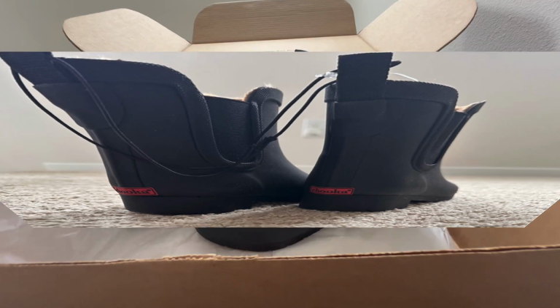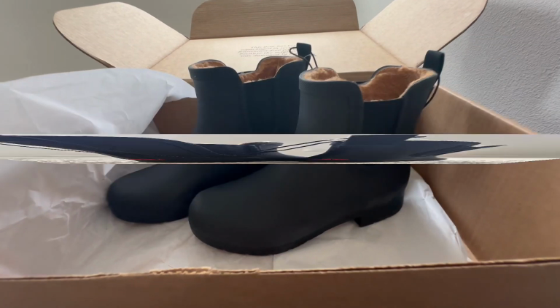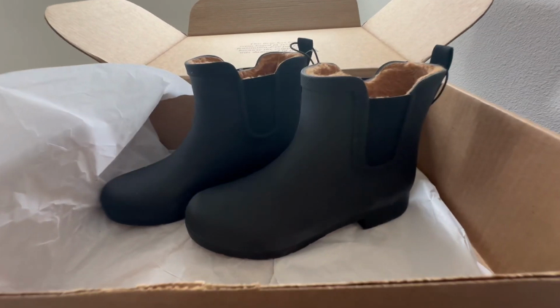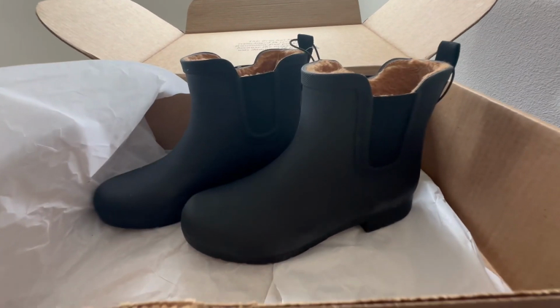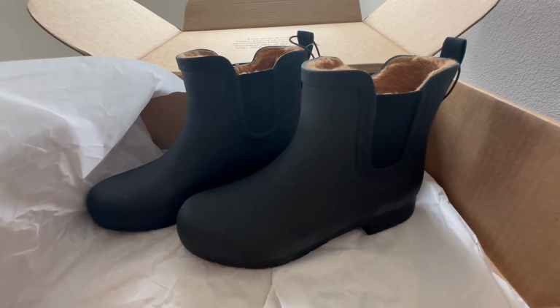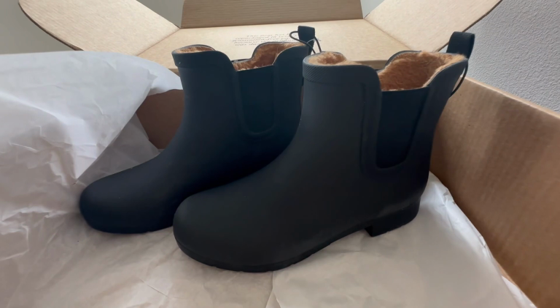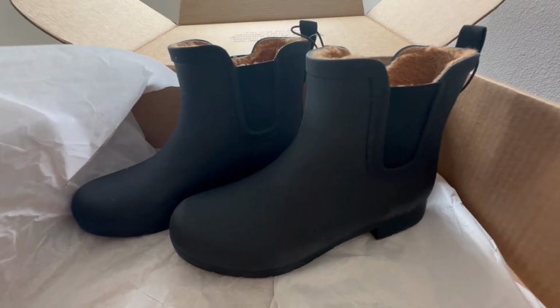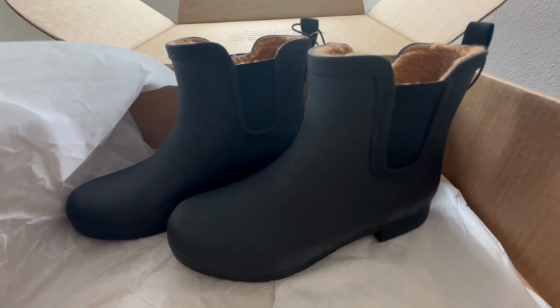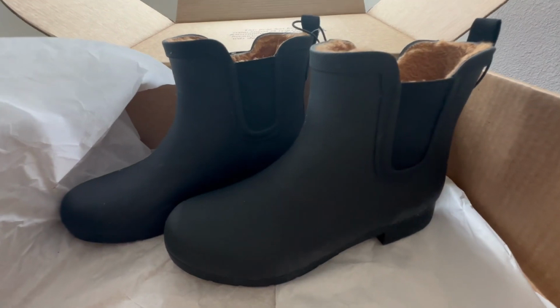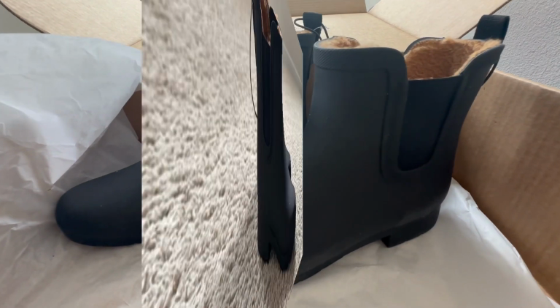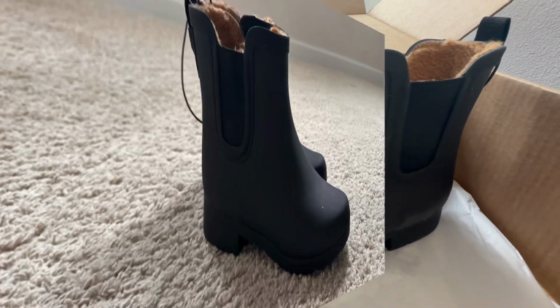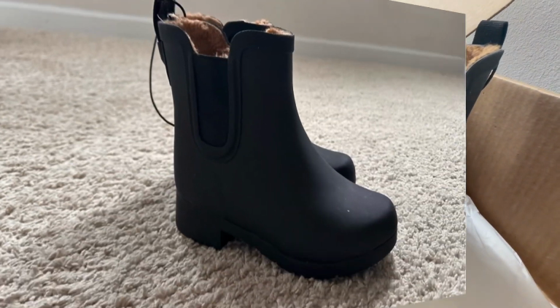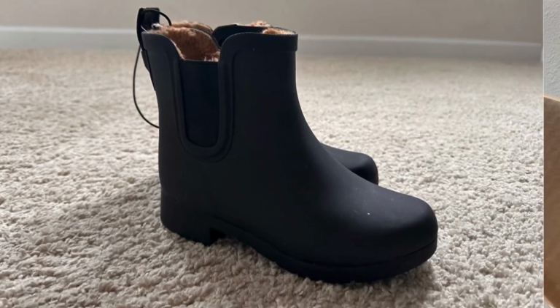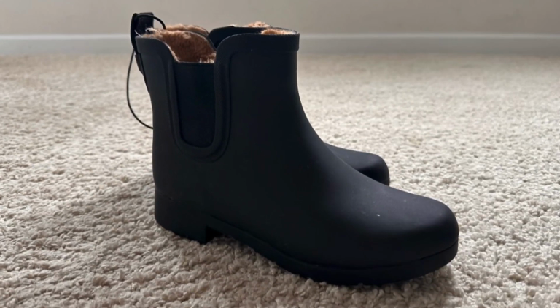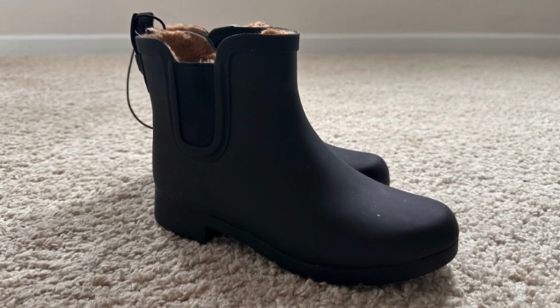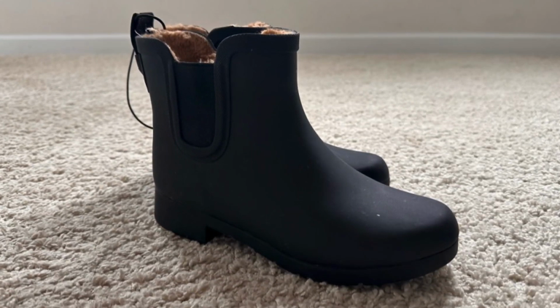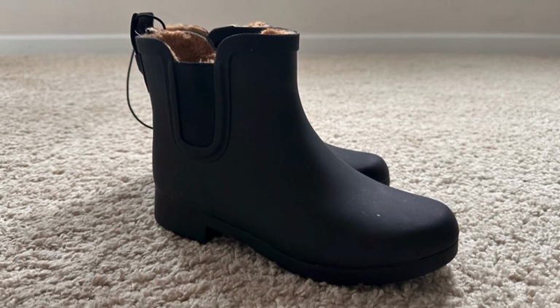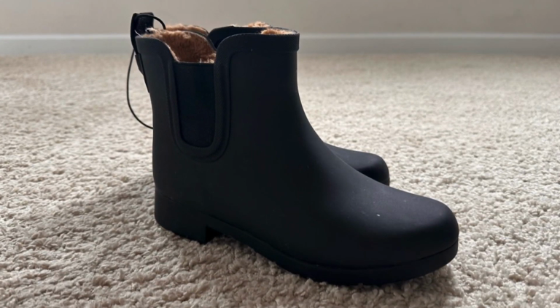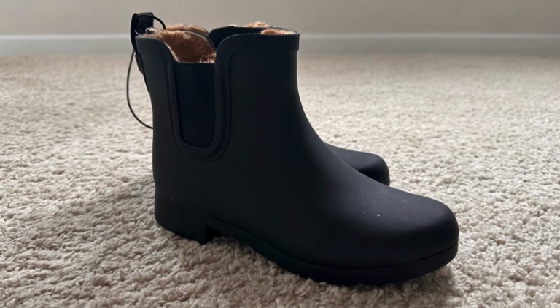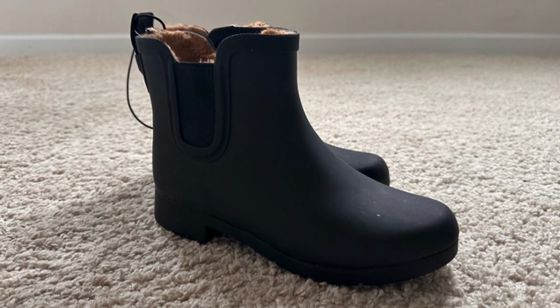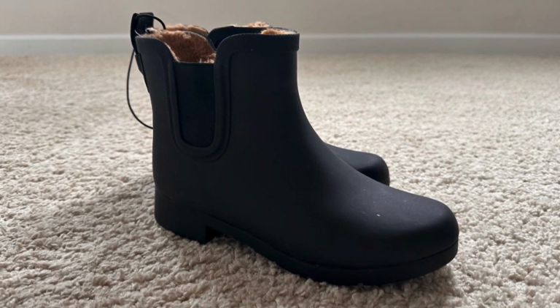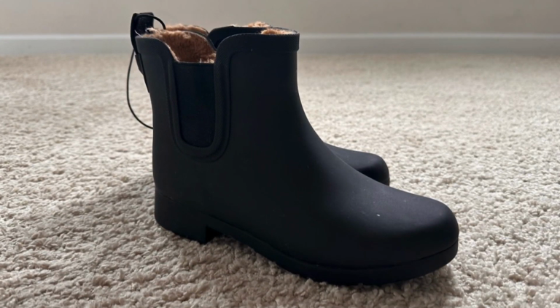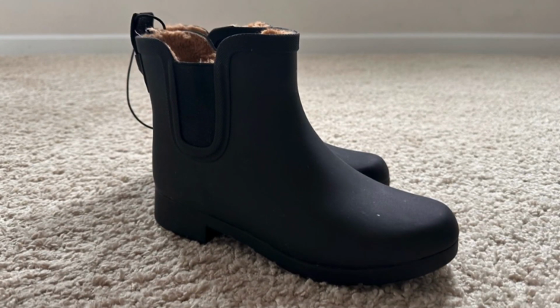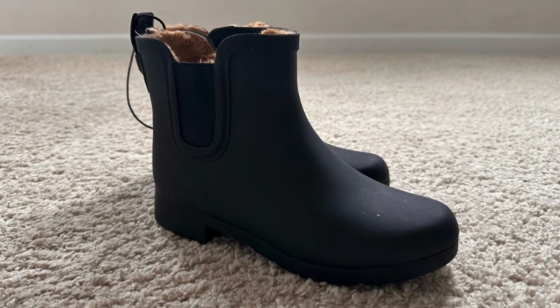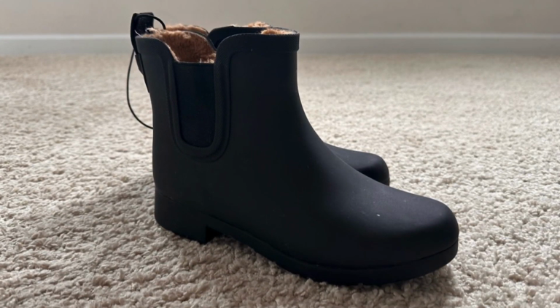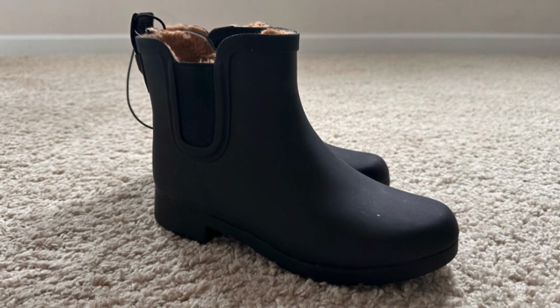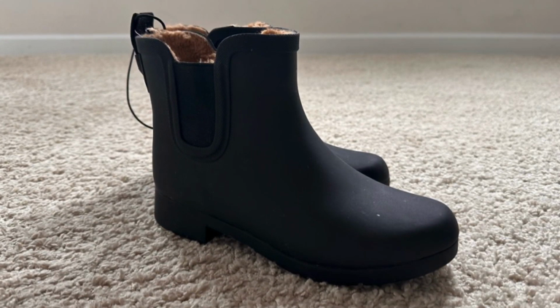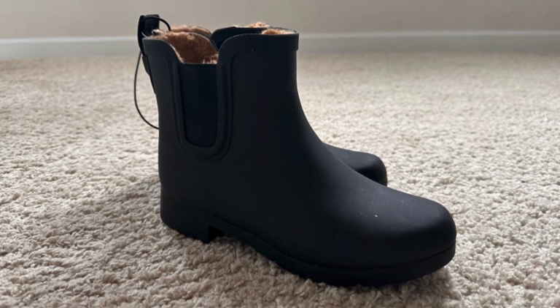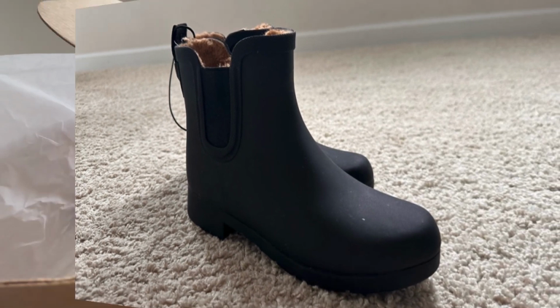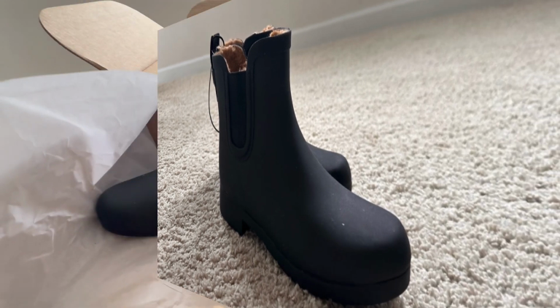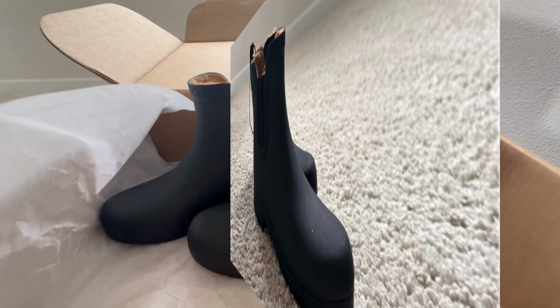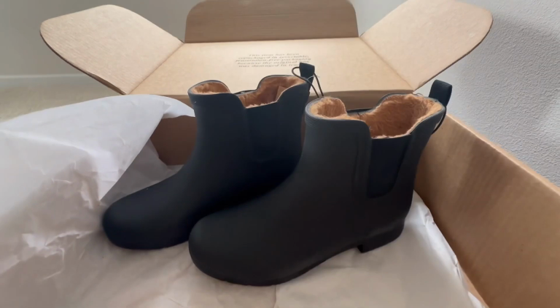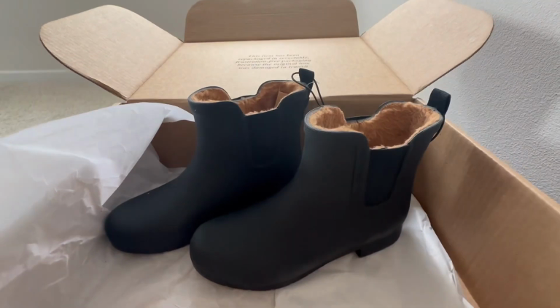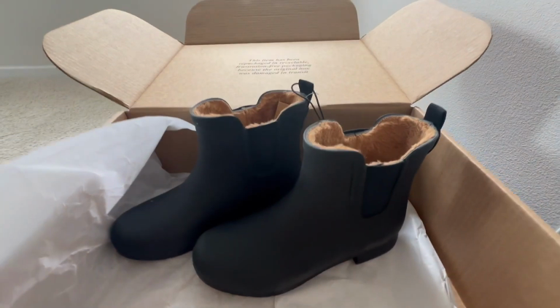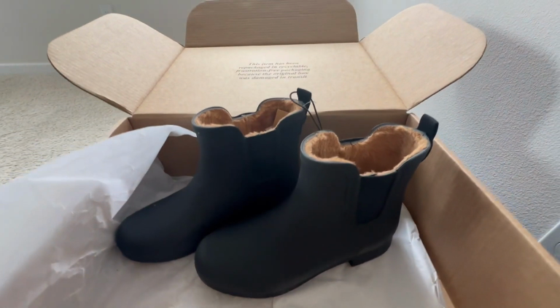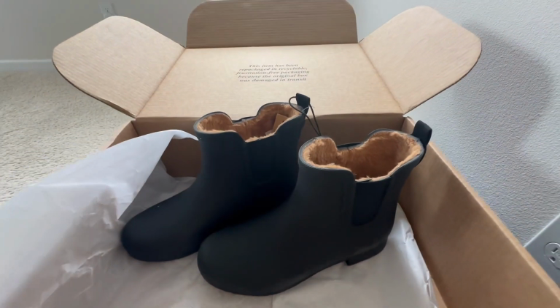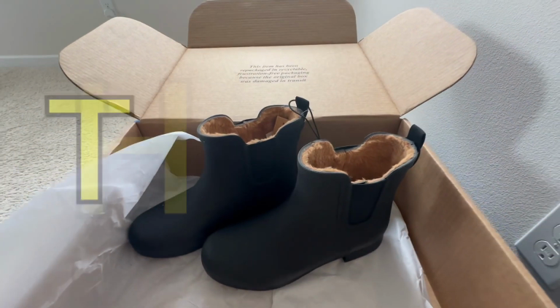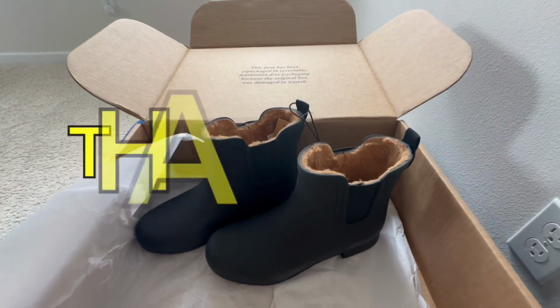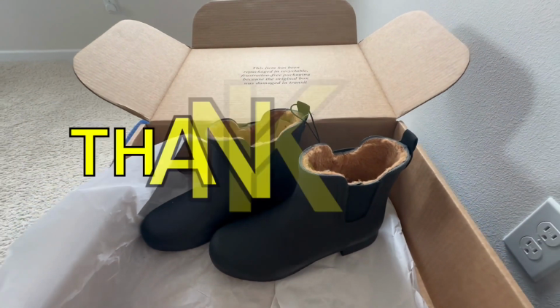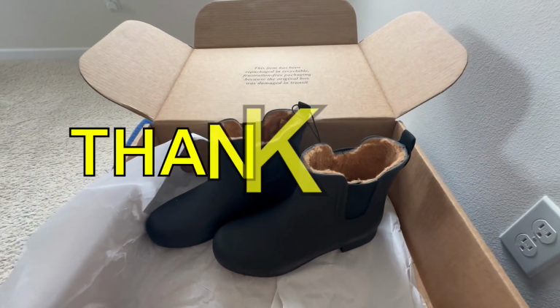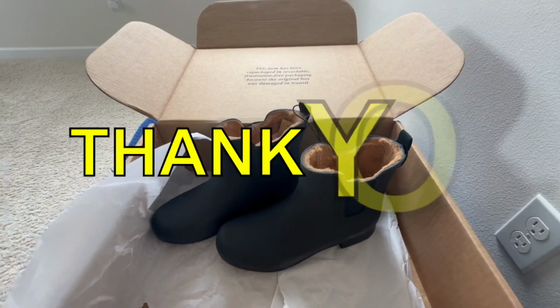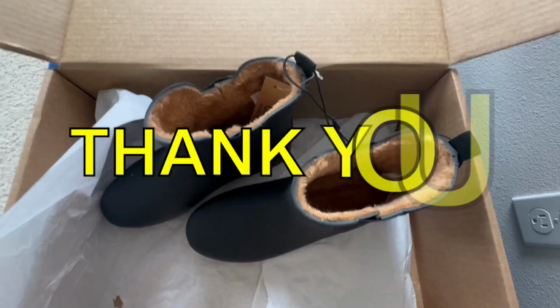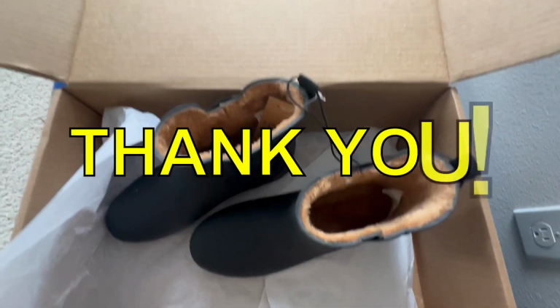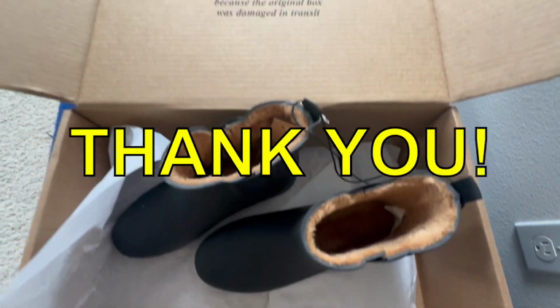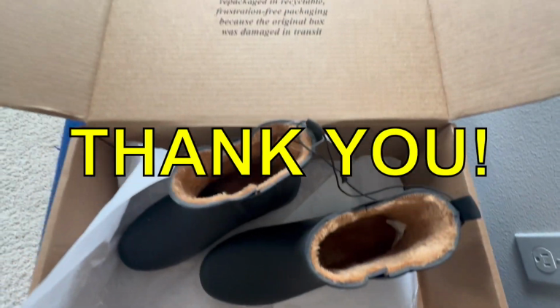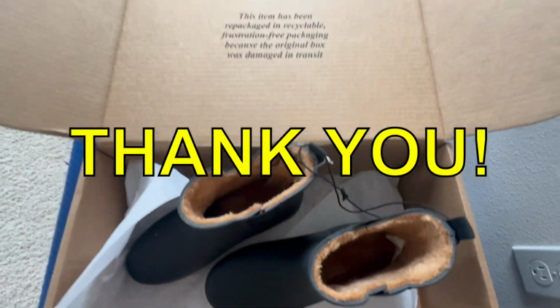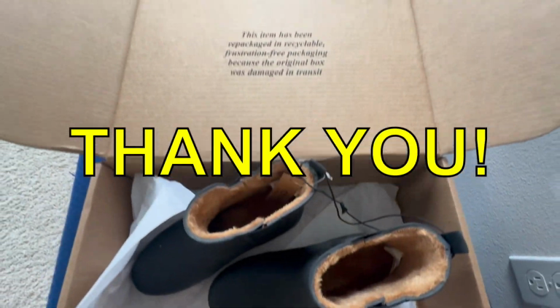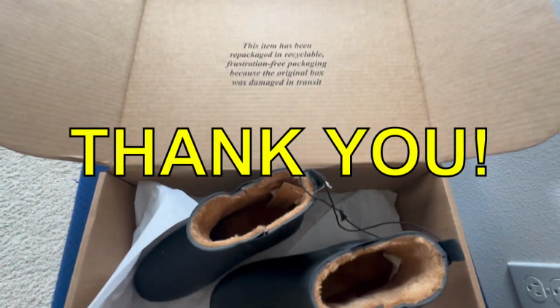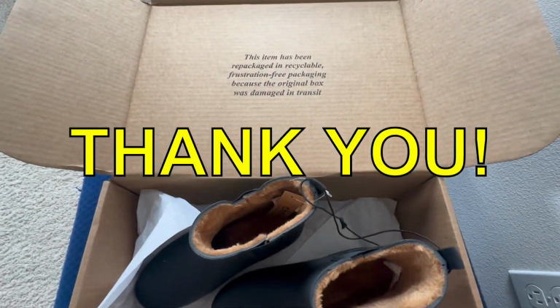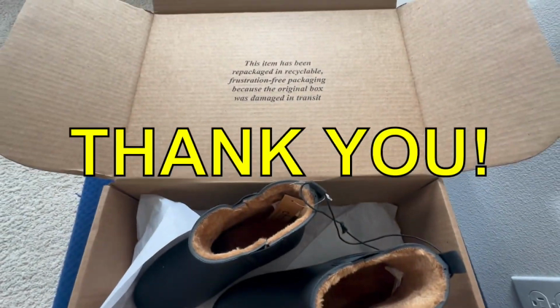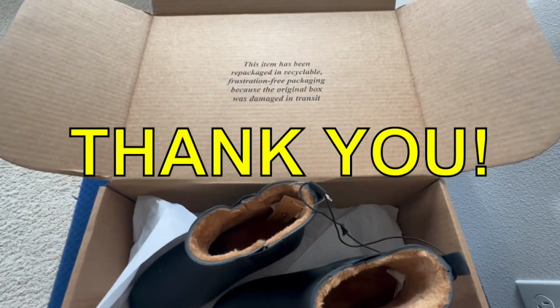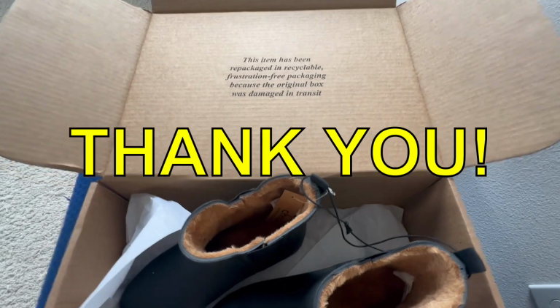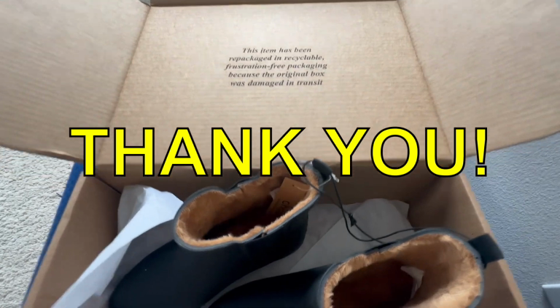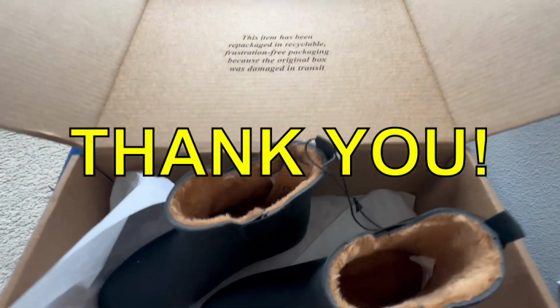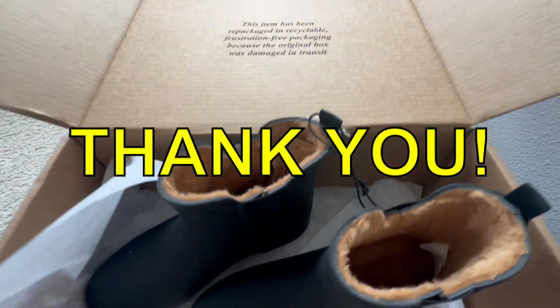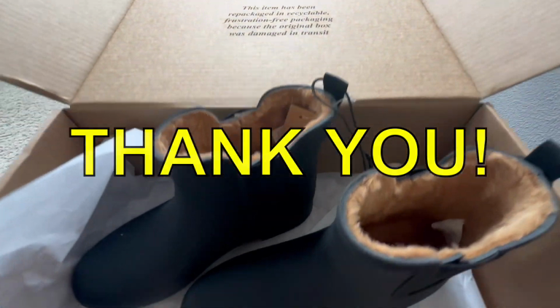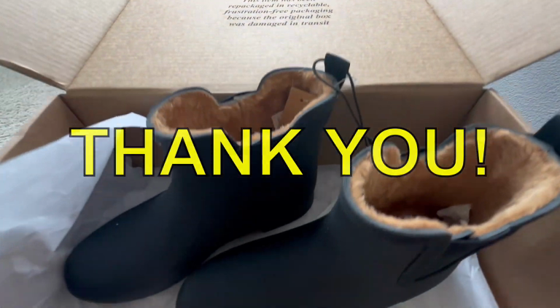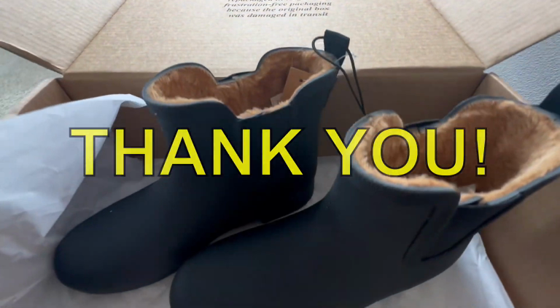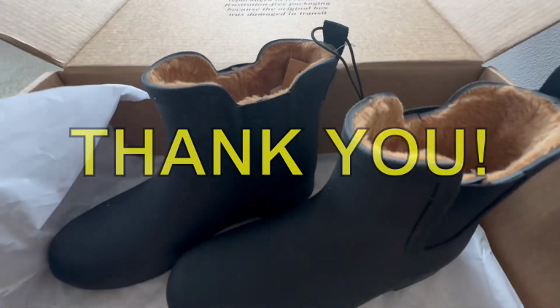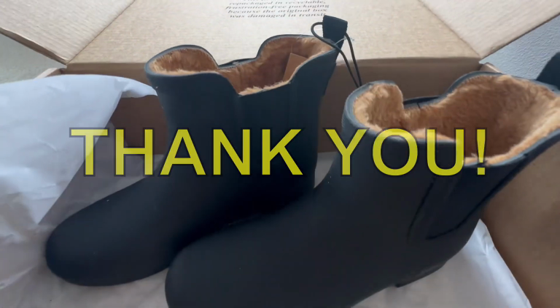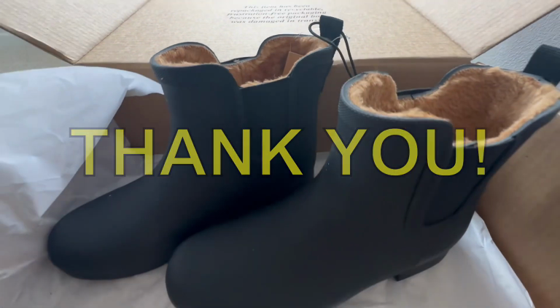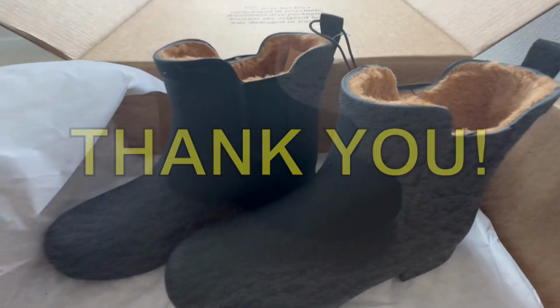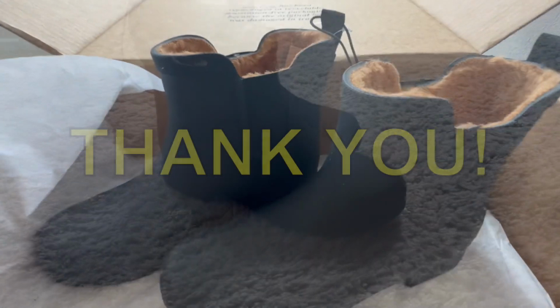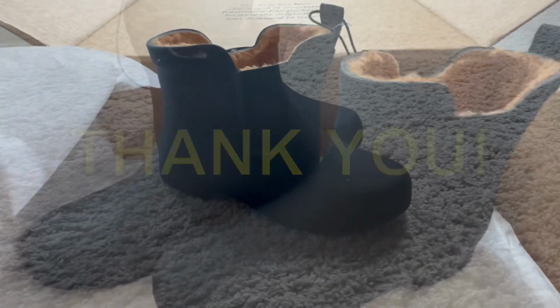That's it for my unboxing of my Chuka ankle ring boots today. Thank you so much for your time. See you at my next review.